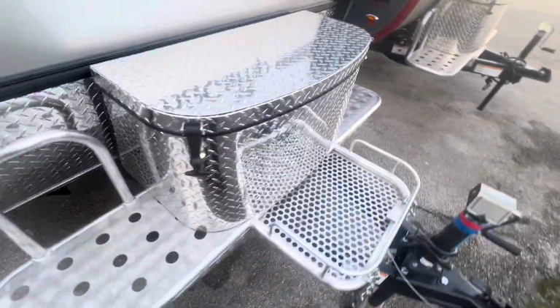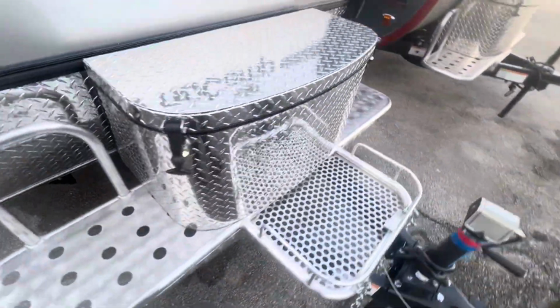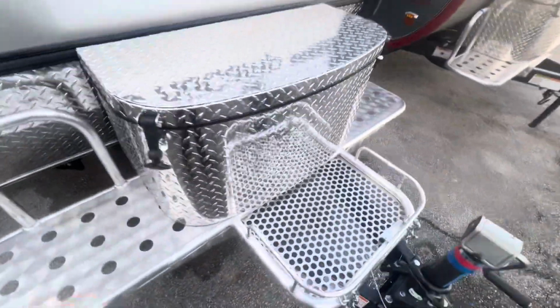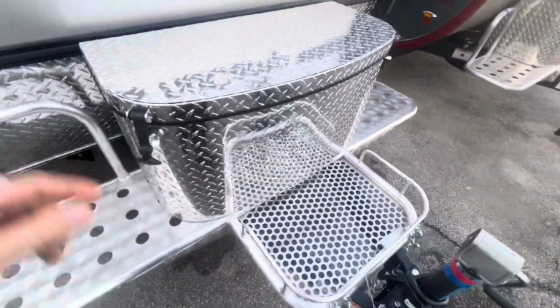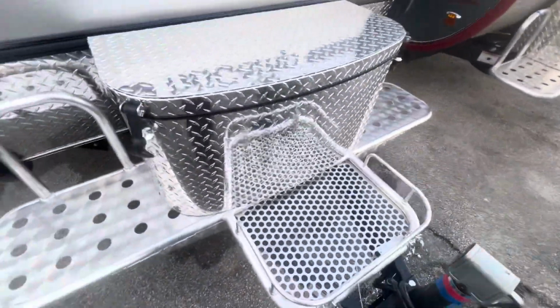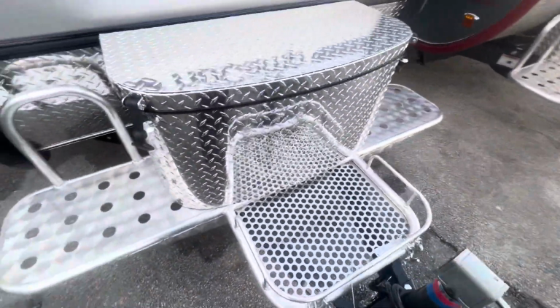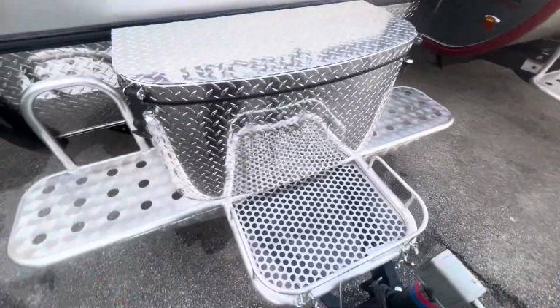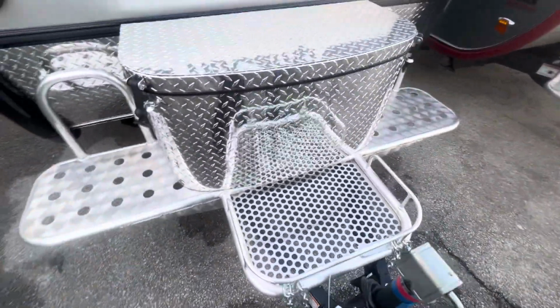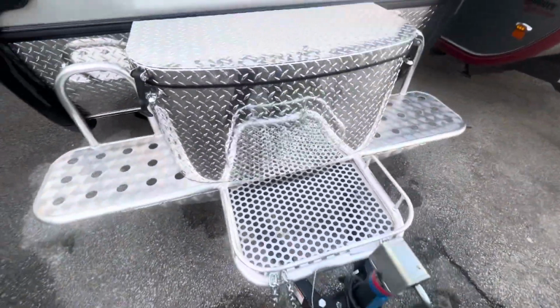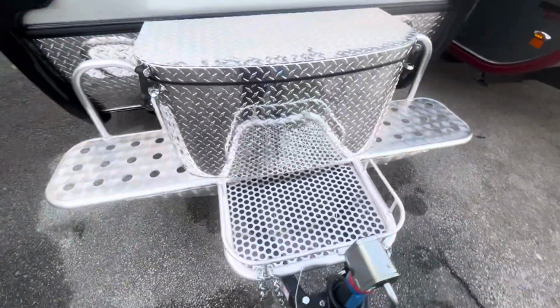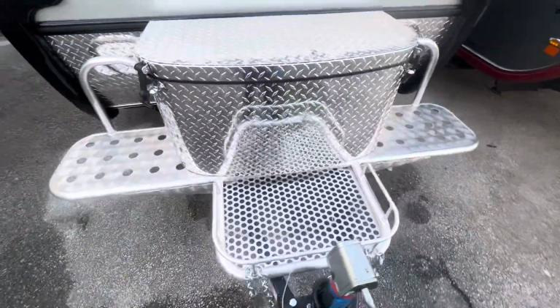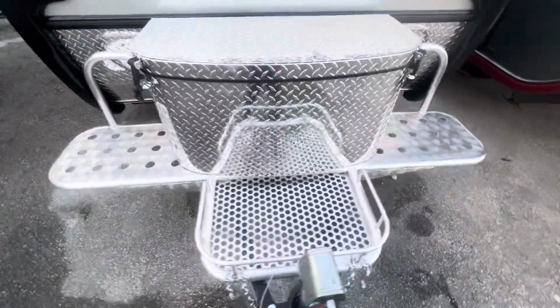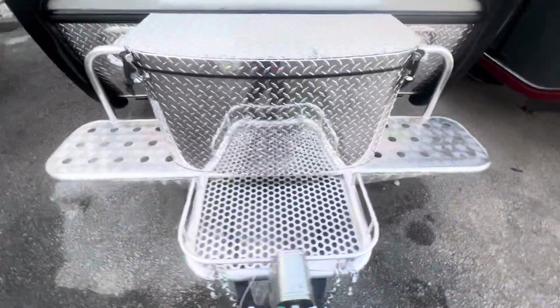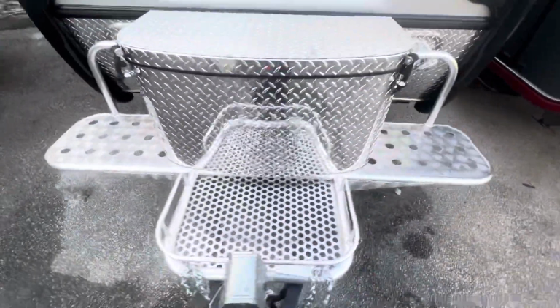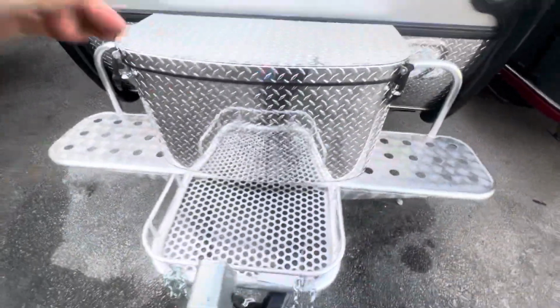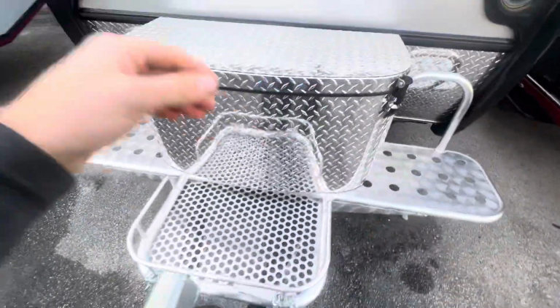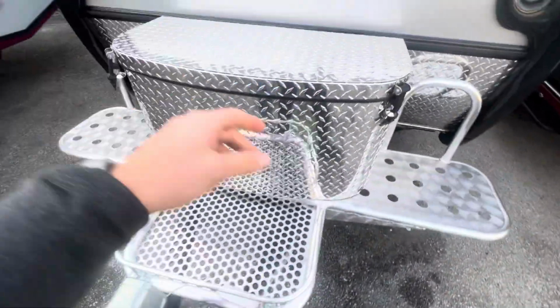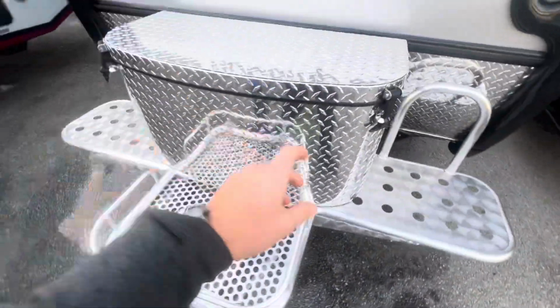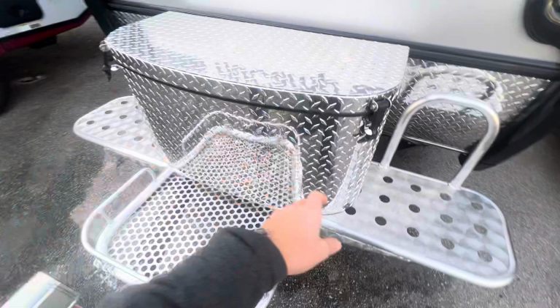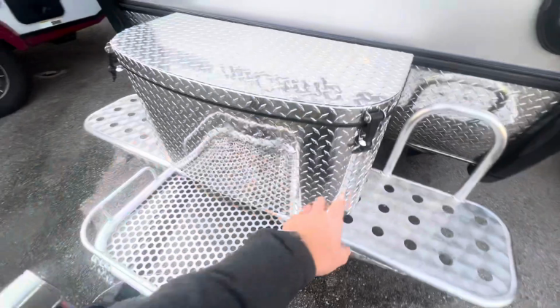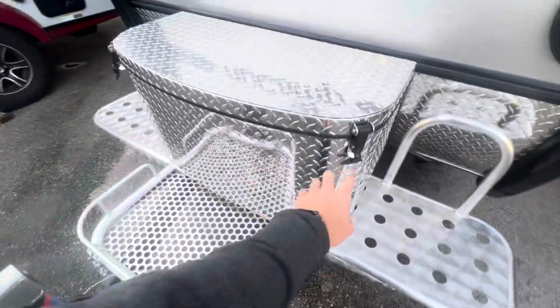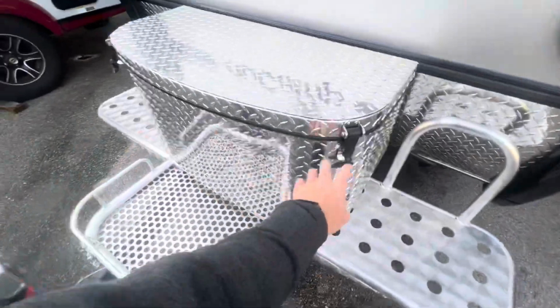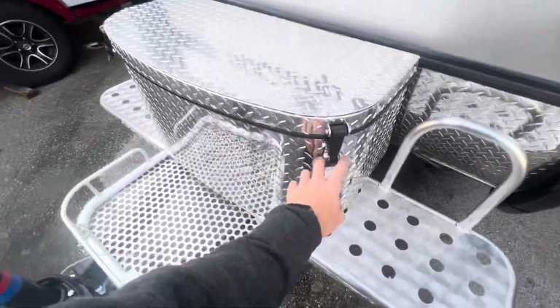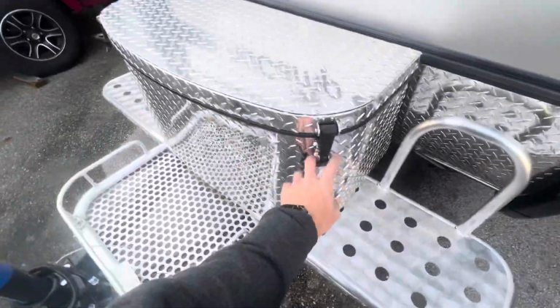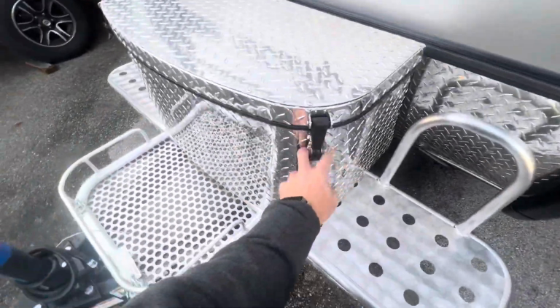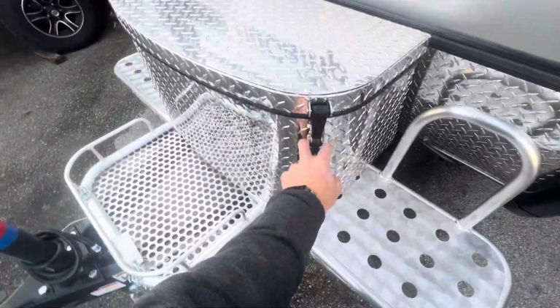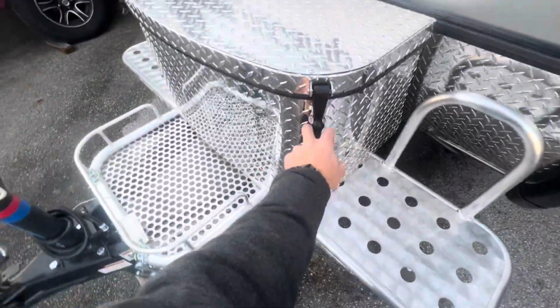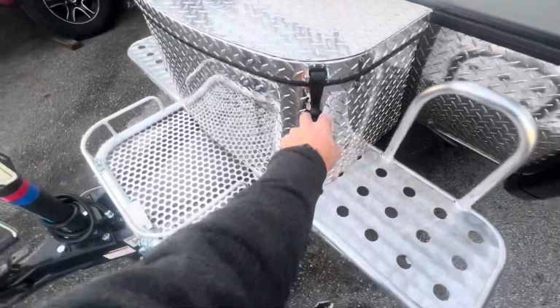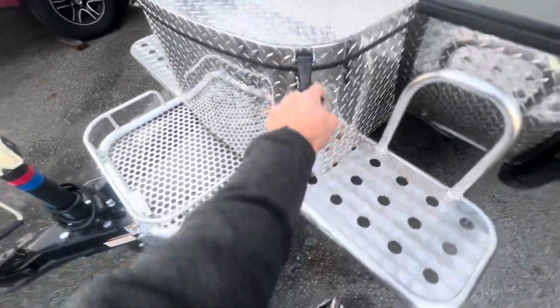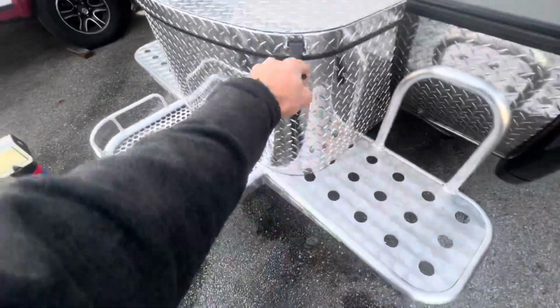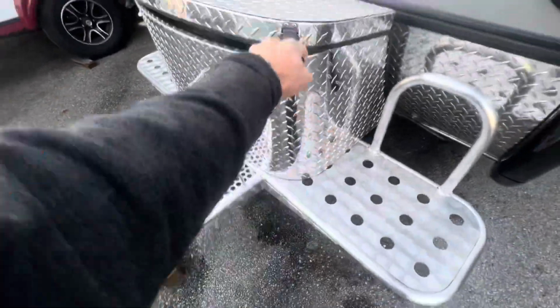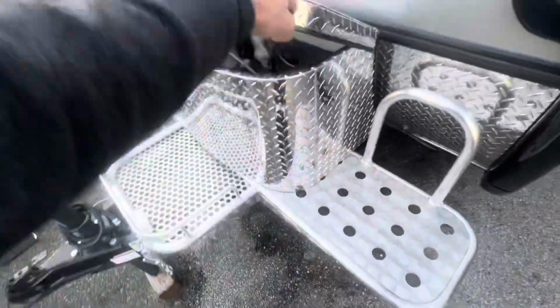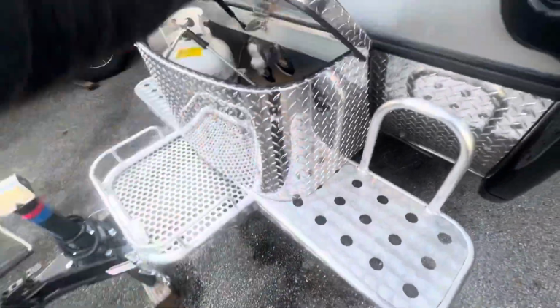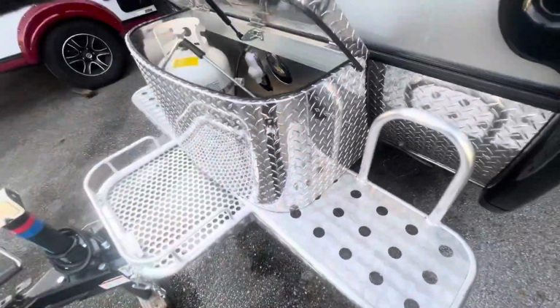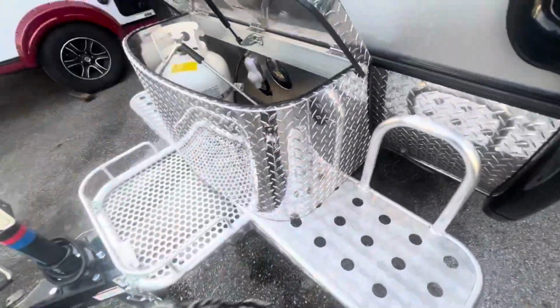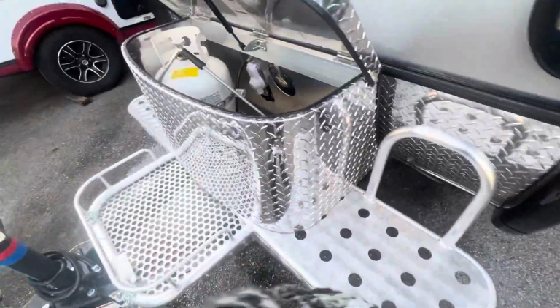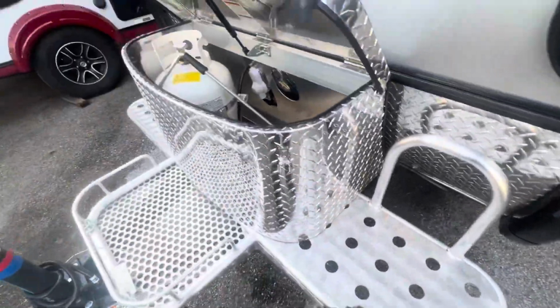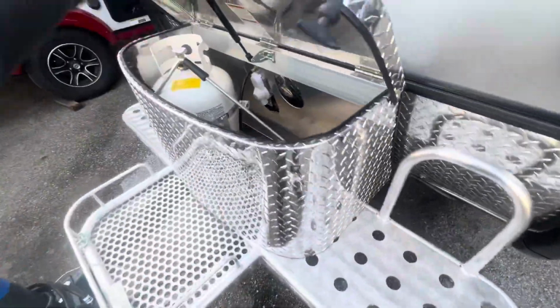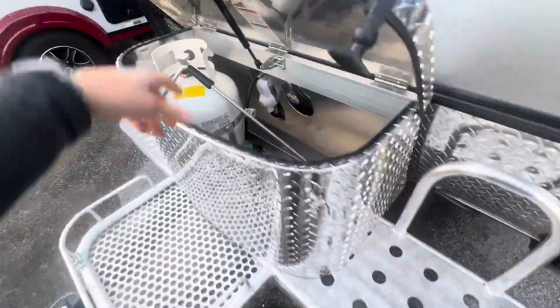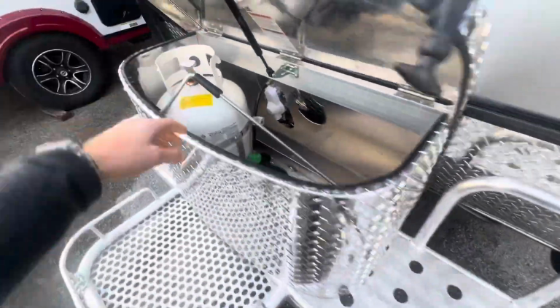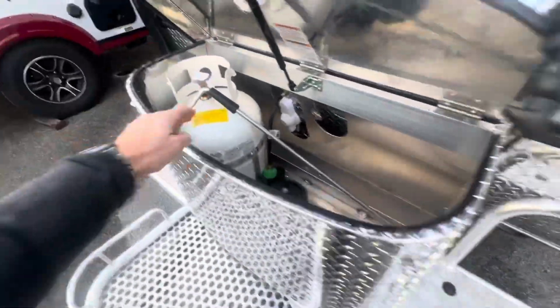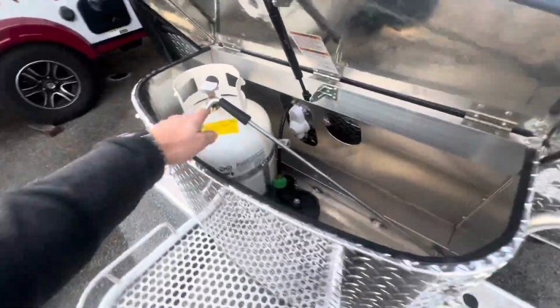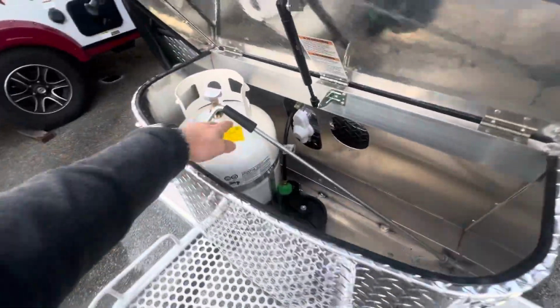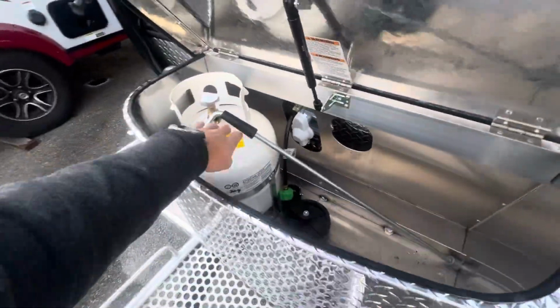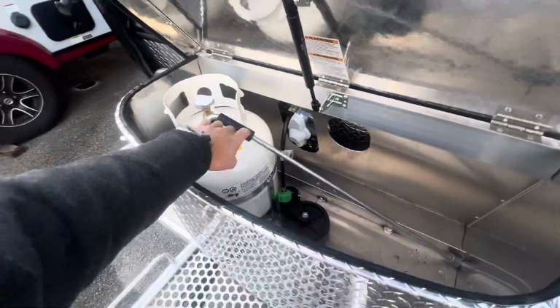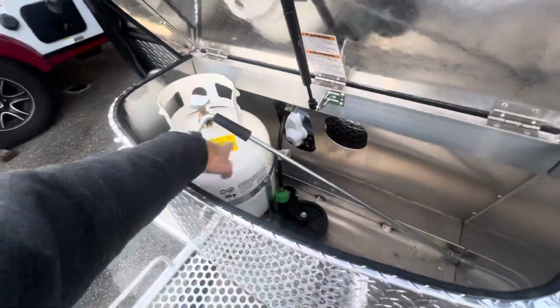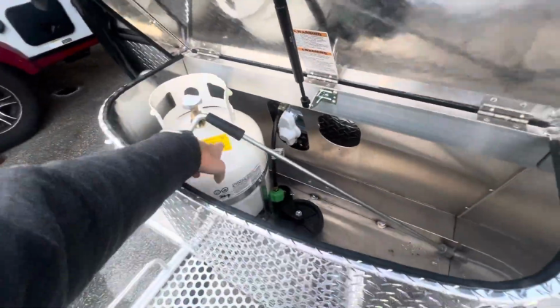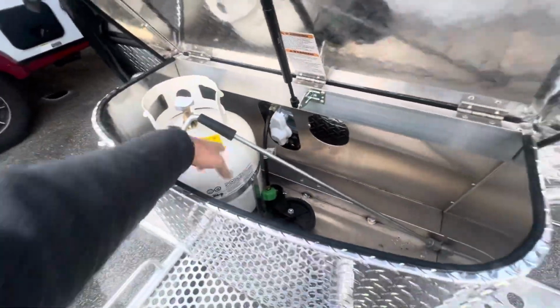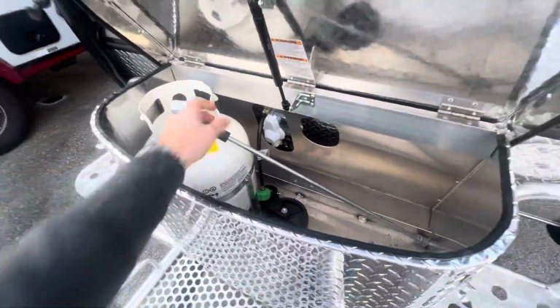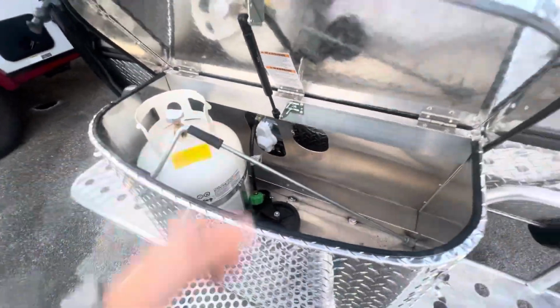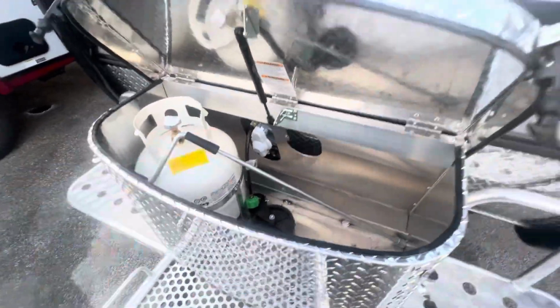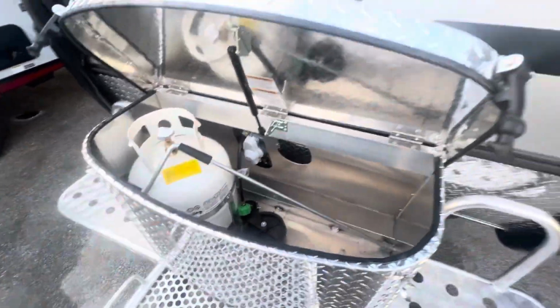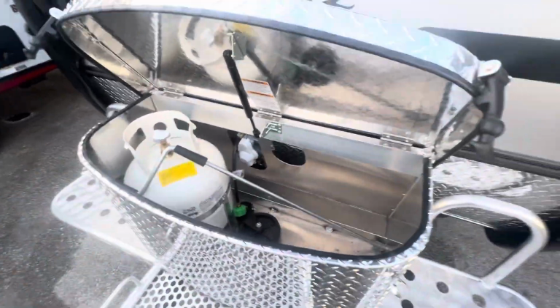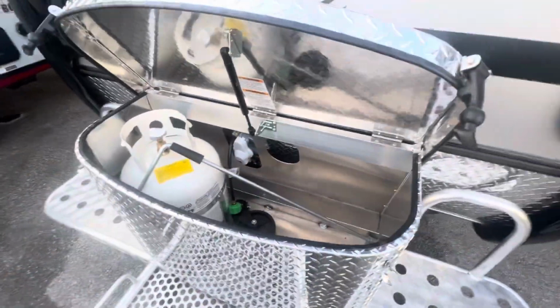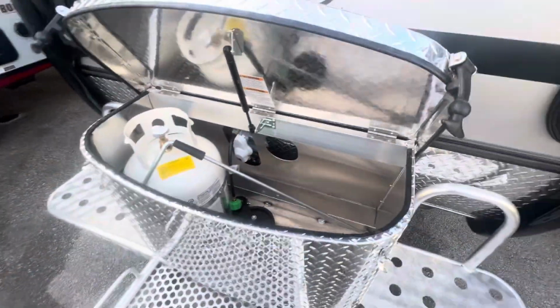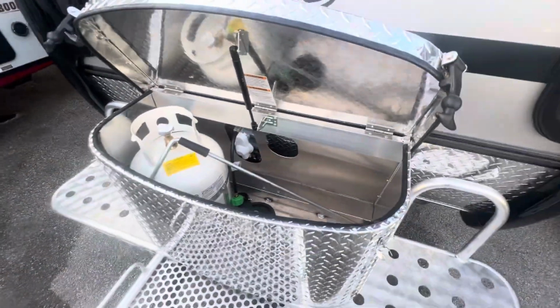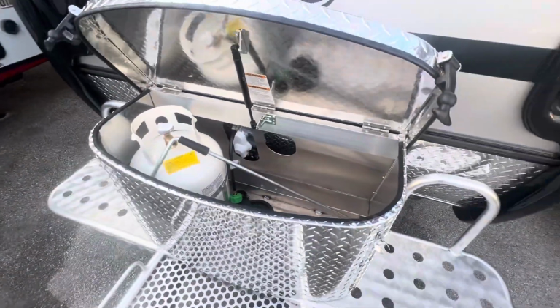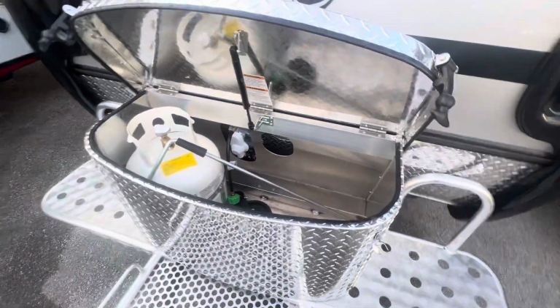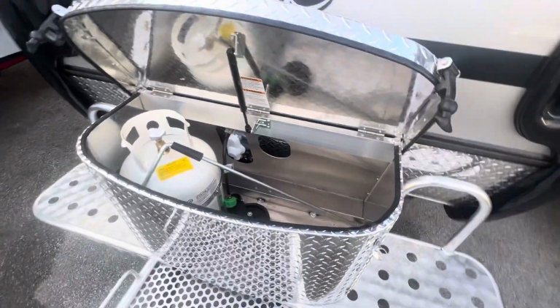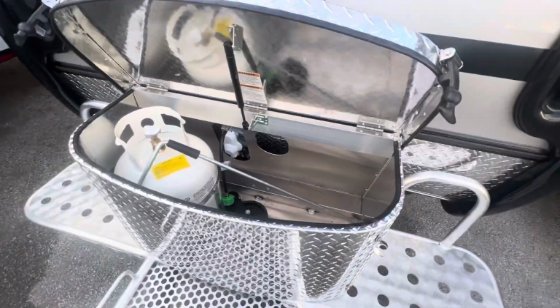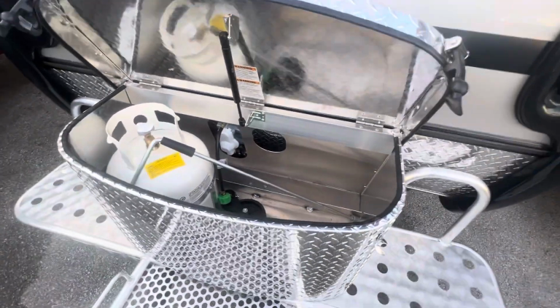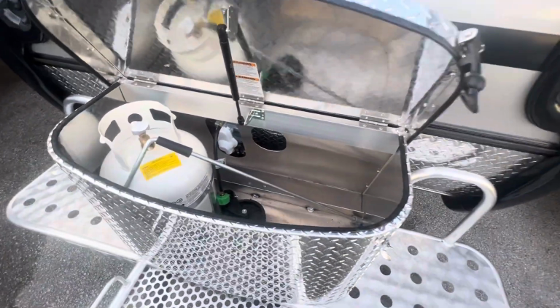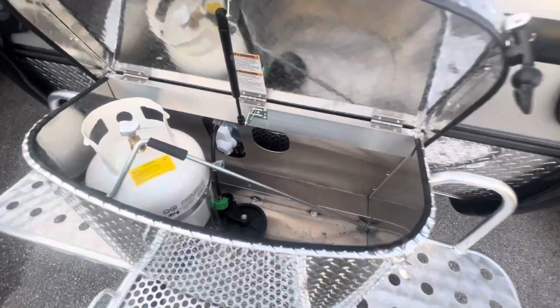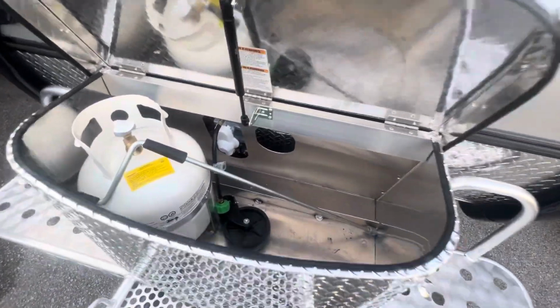In the front, we've got the diamond plate storage container on the boondock platform holding your 20-pound propane tank and your wheel.